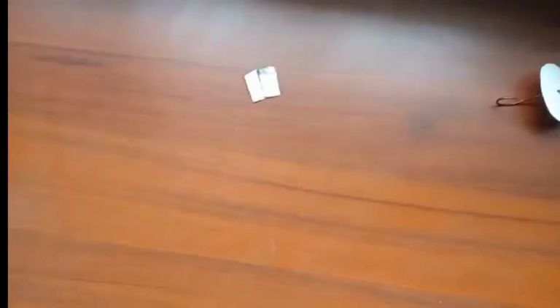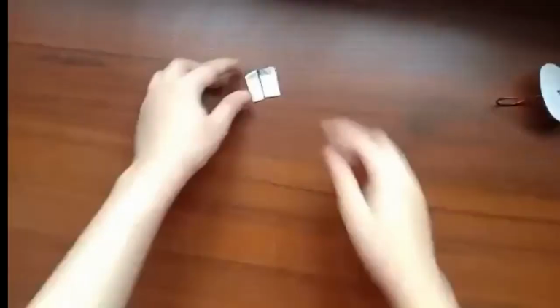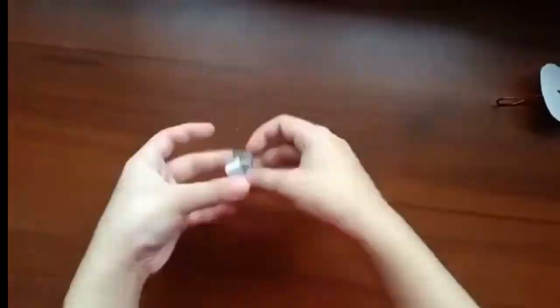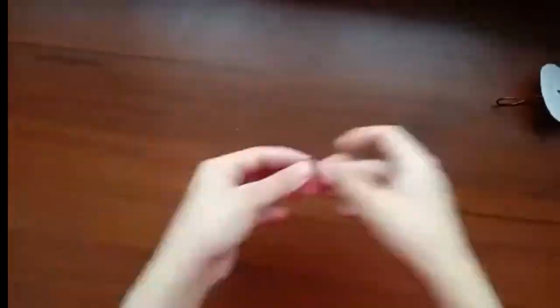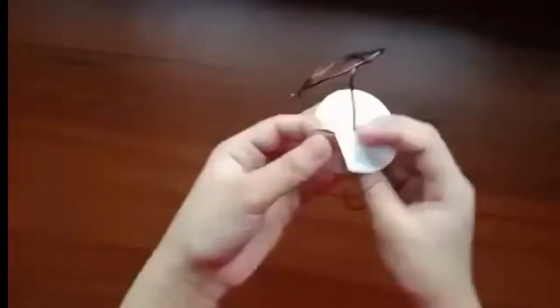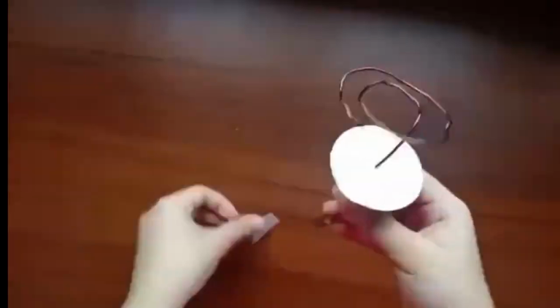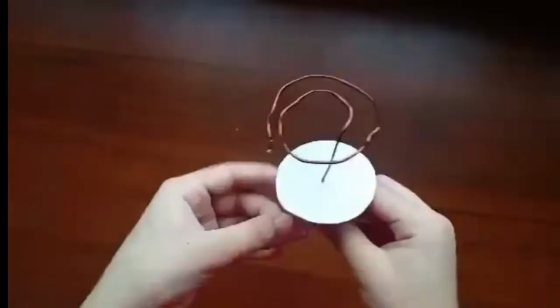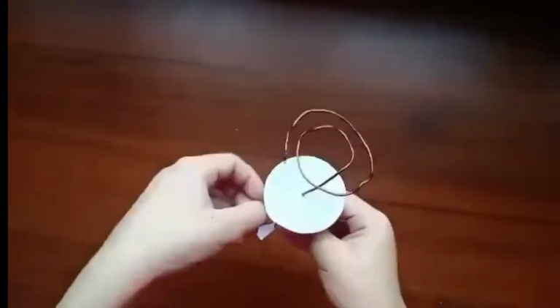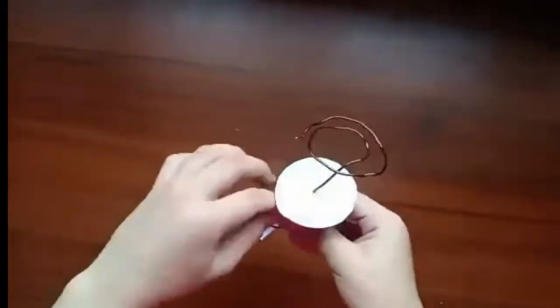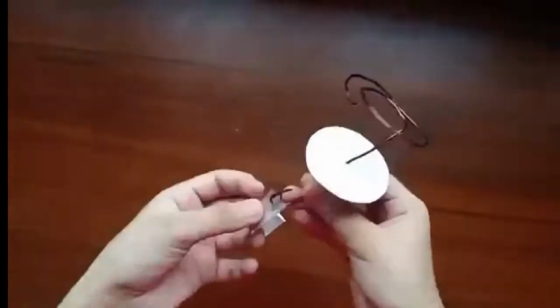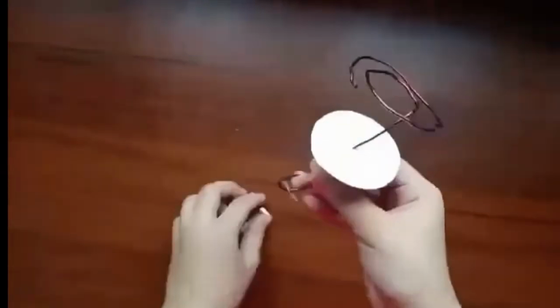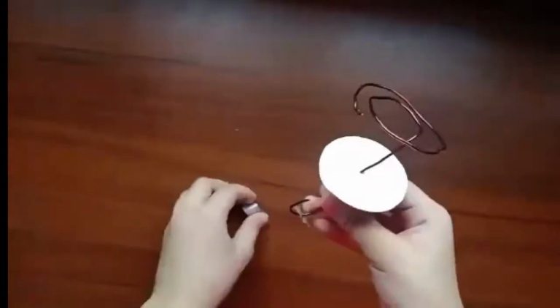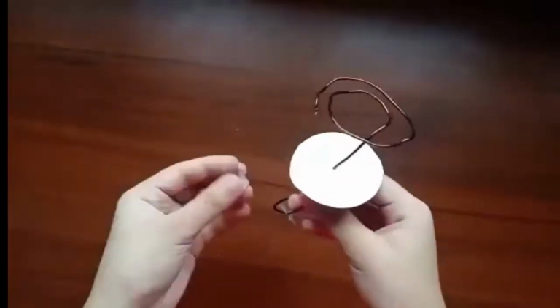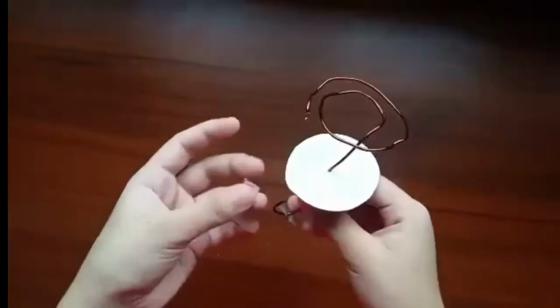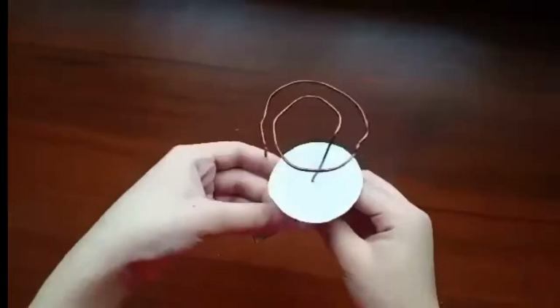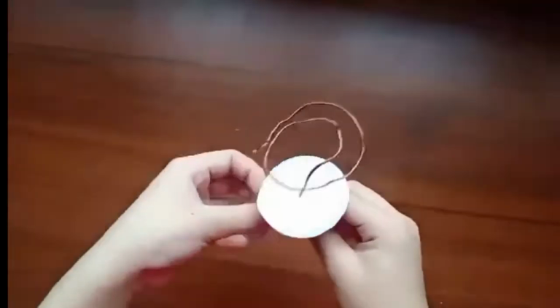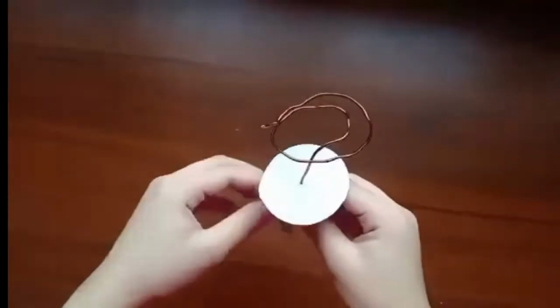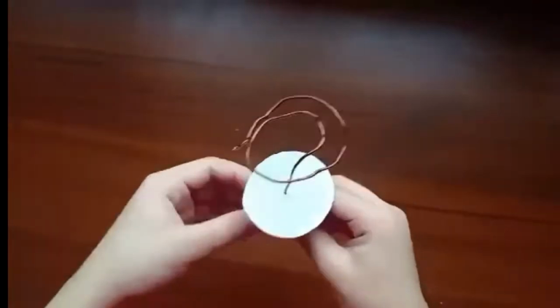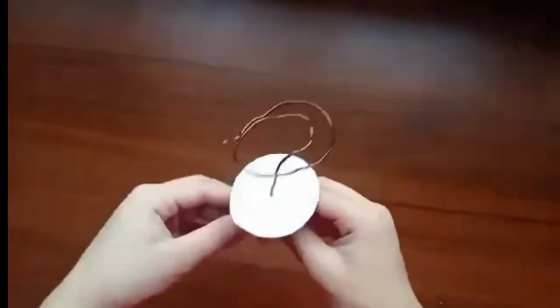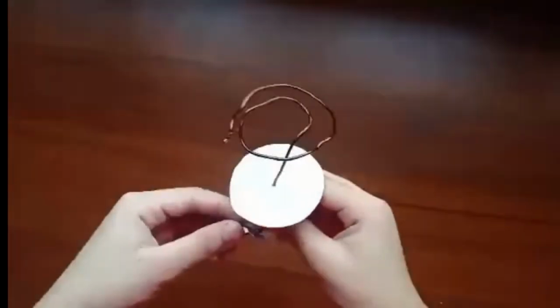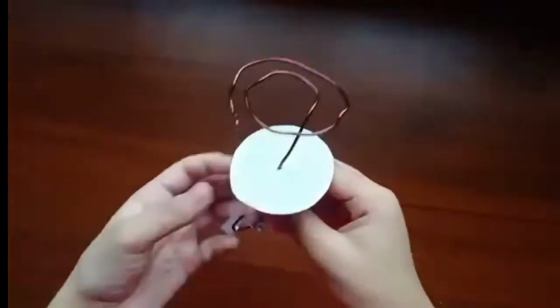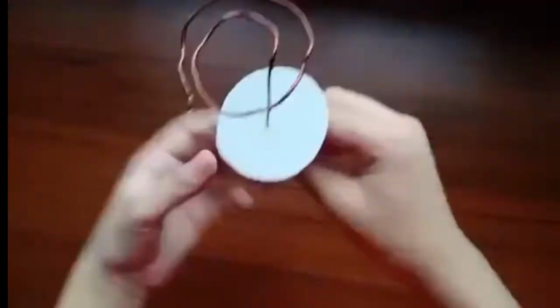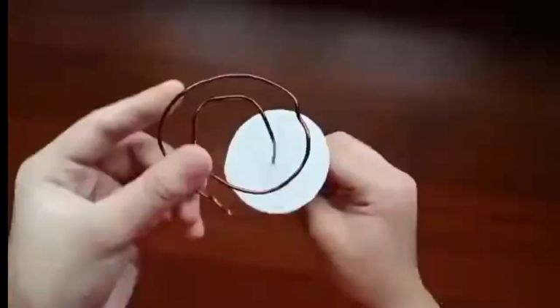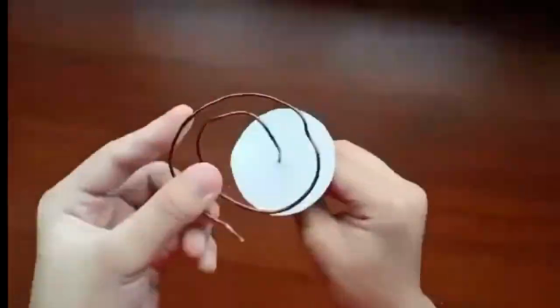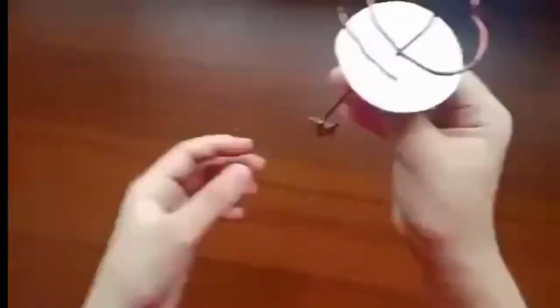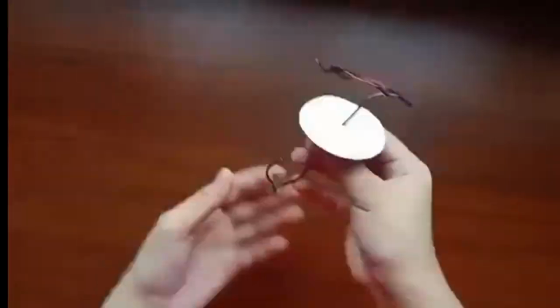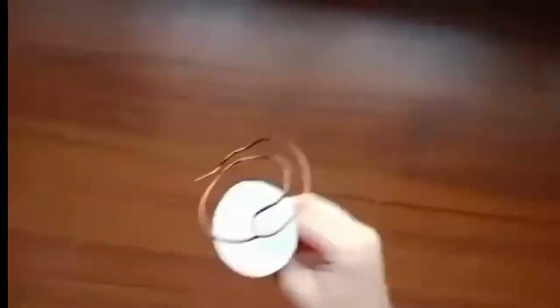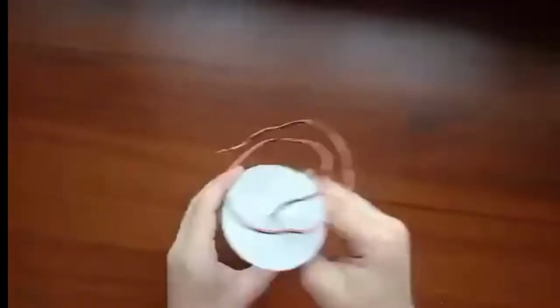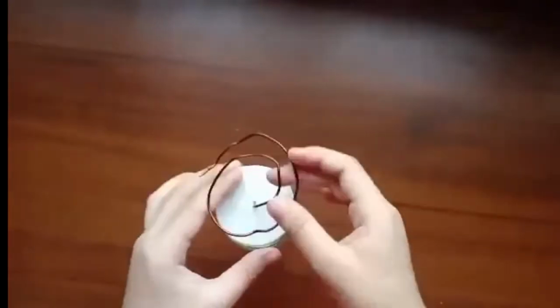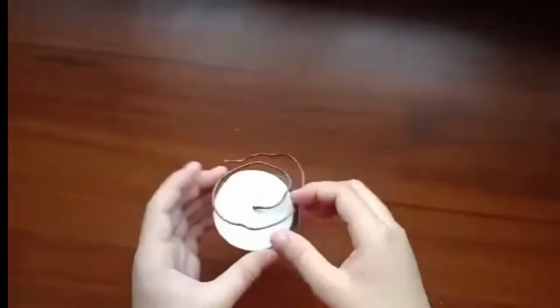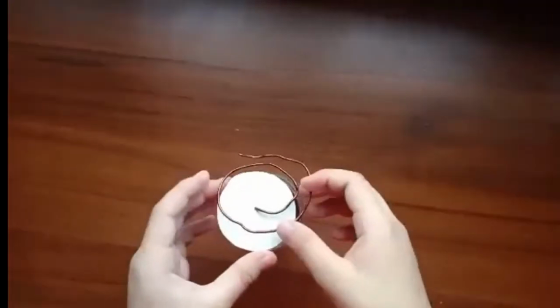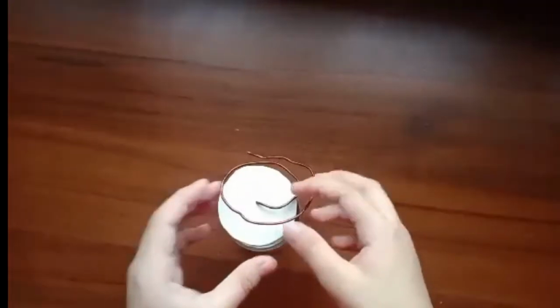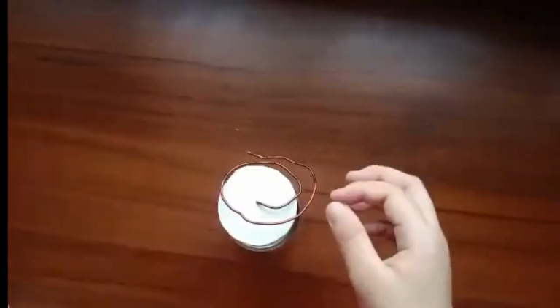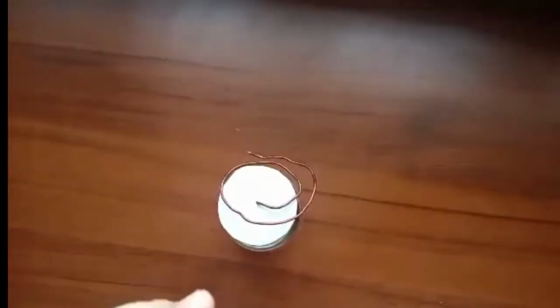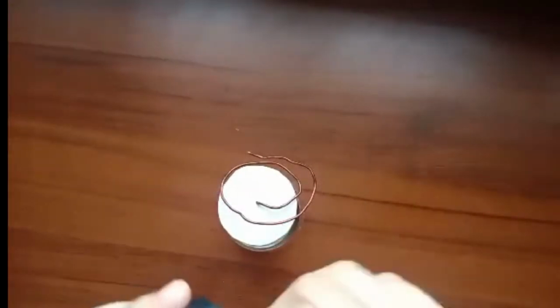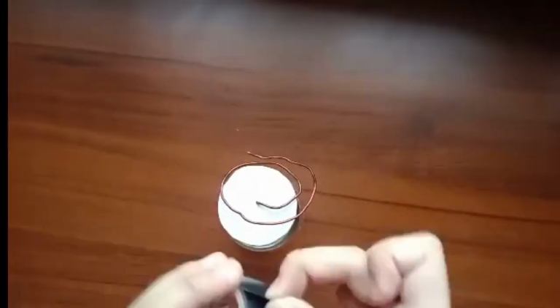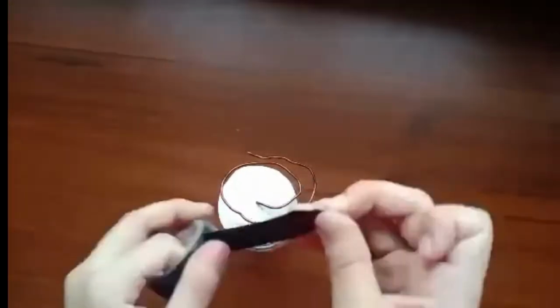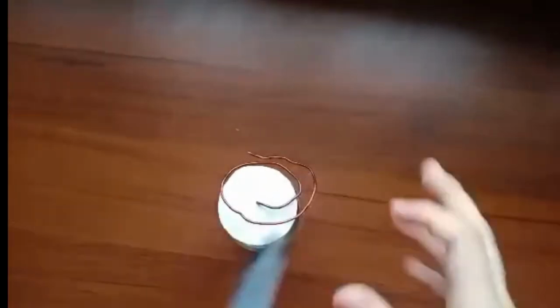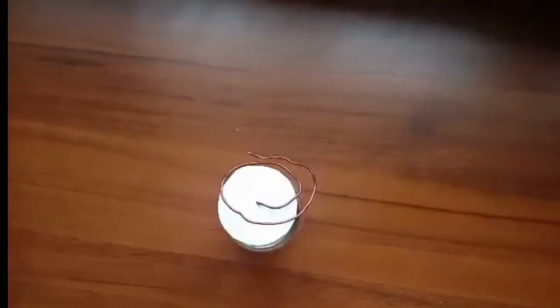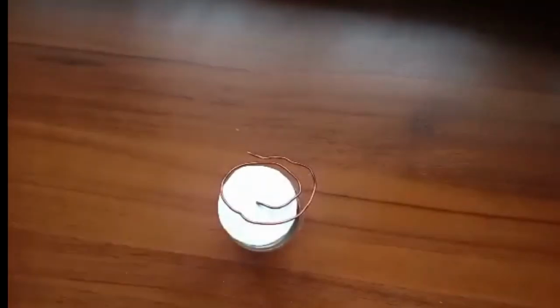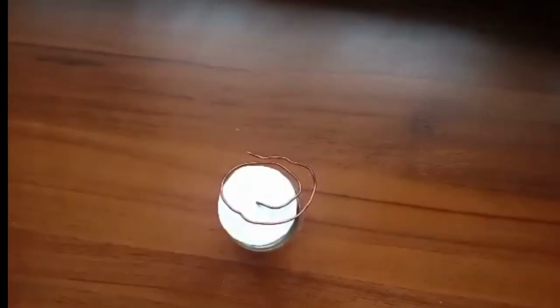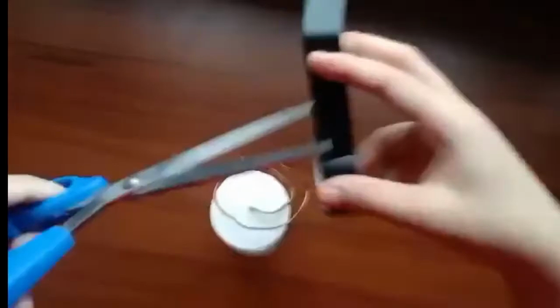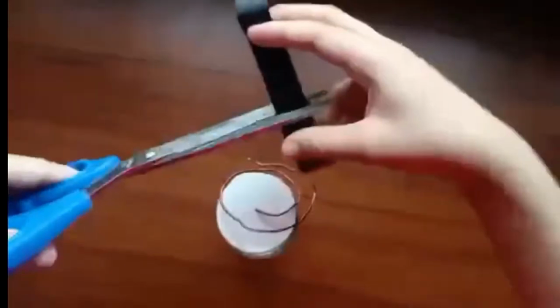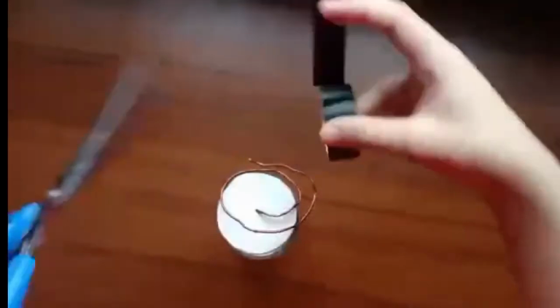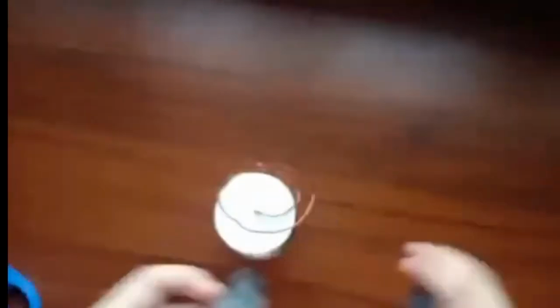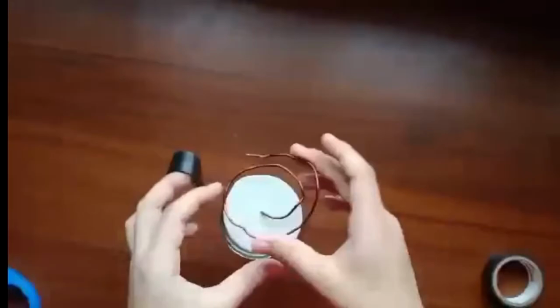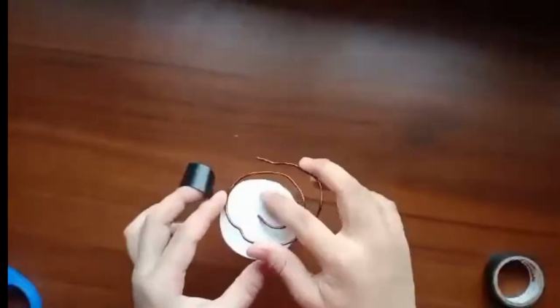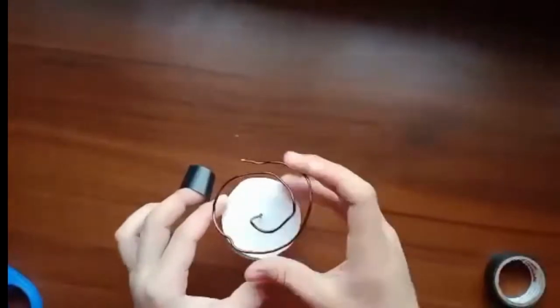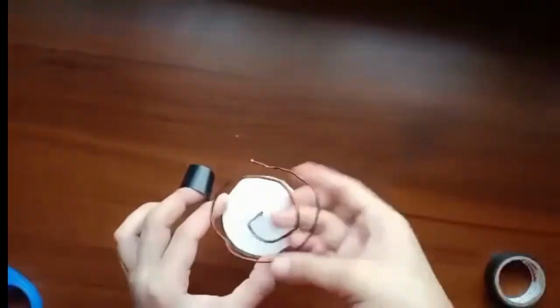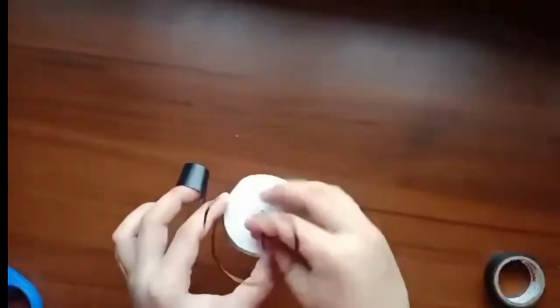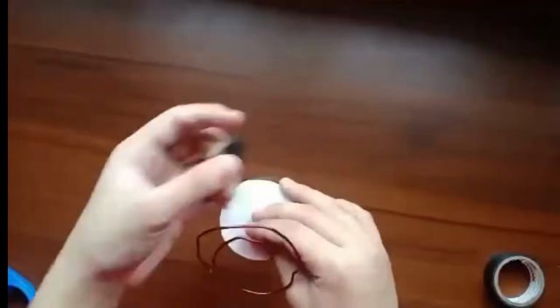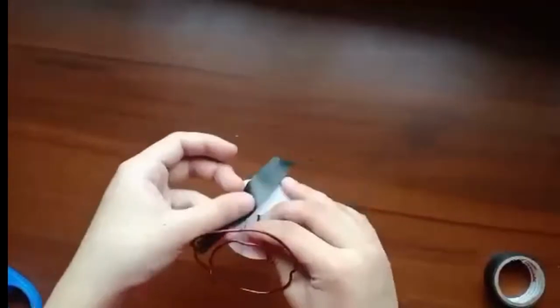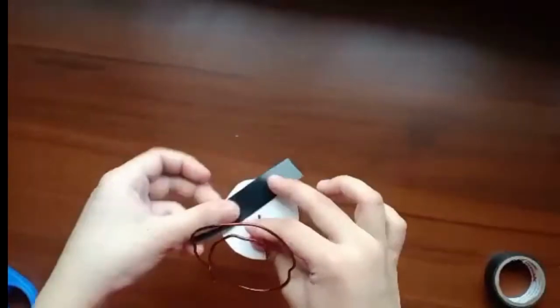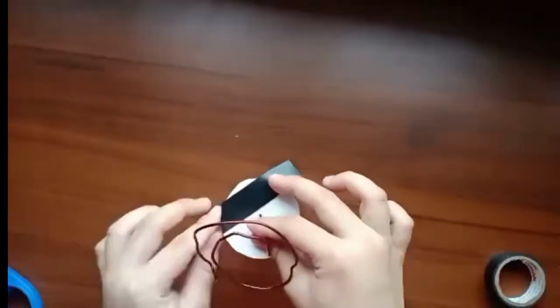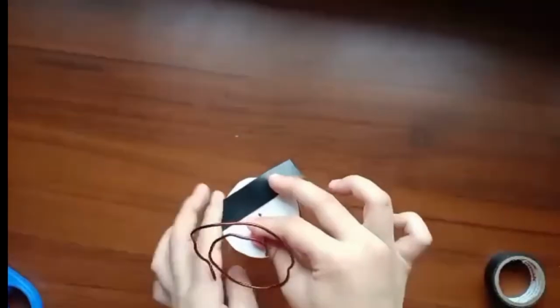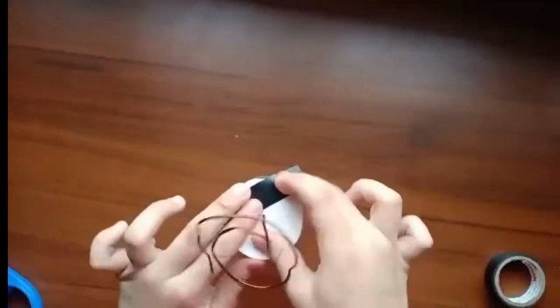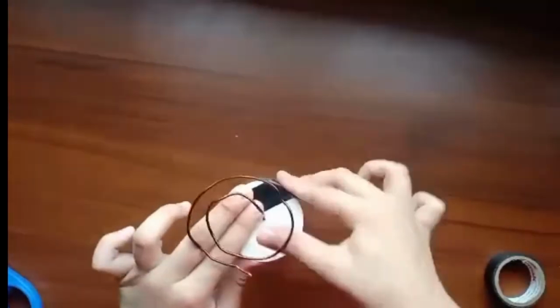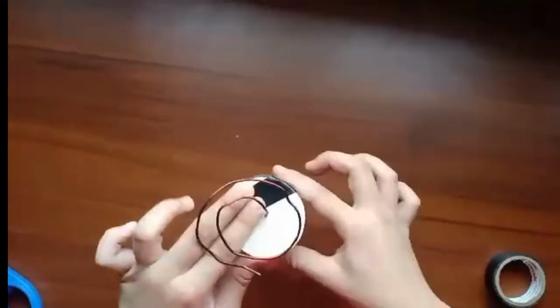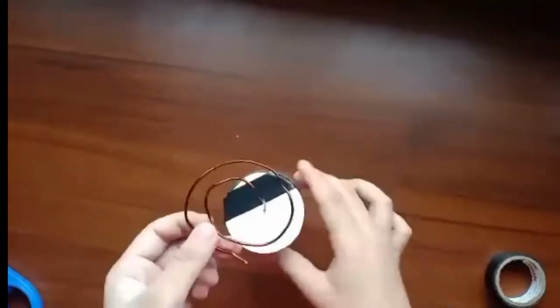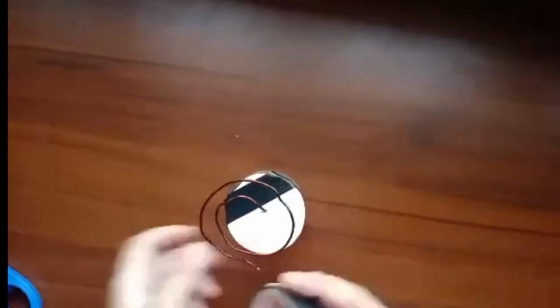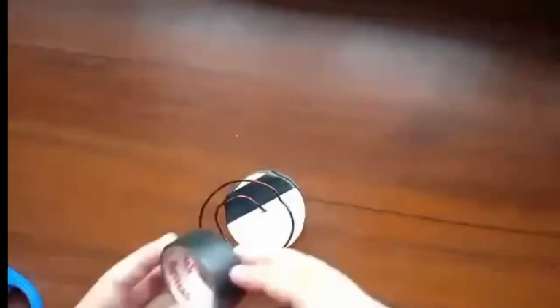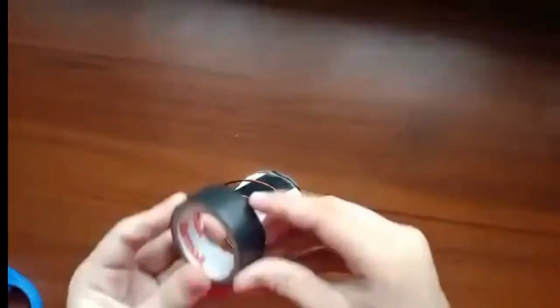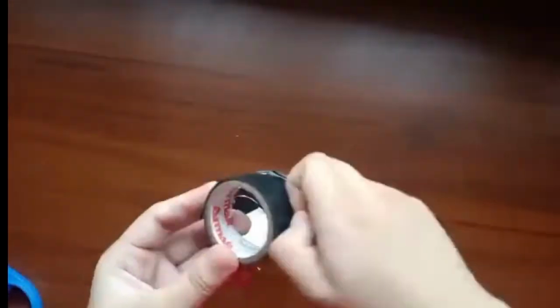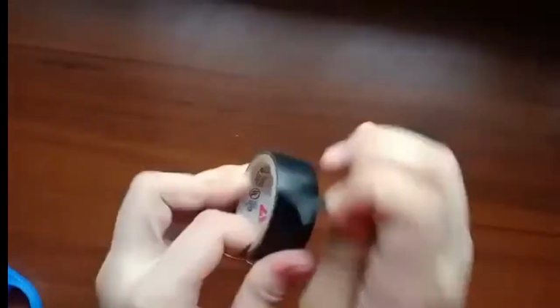Next, slide them onto the copper hook. Lastly, seal the jar with electrical tape.